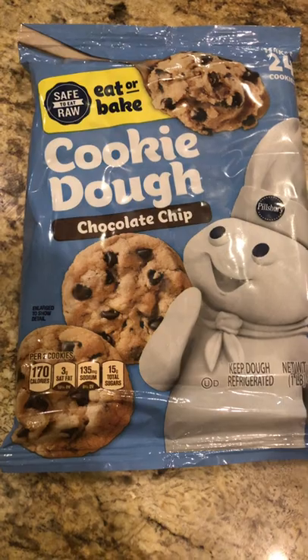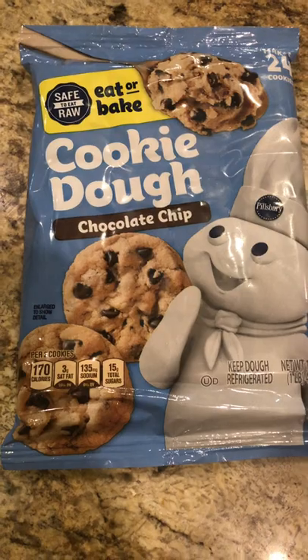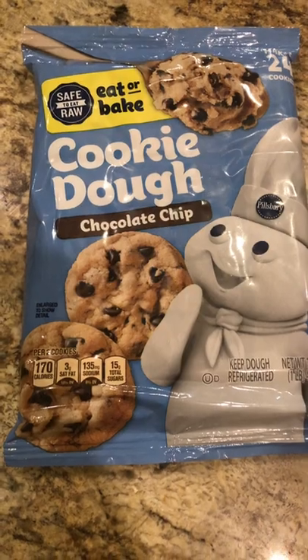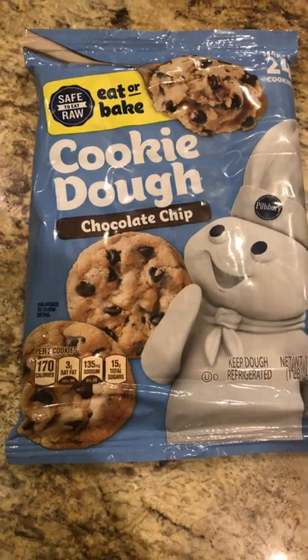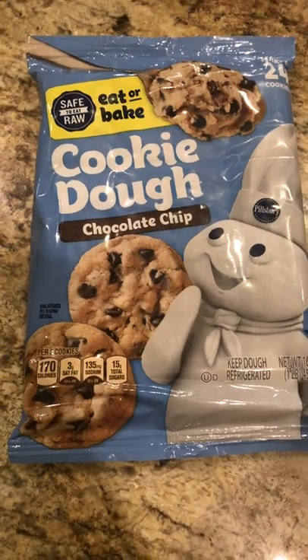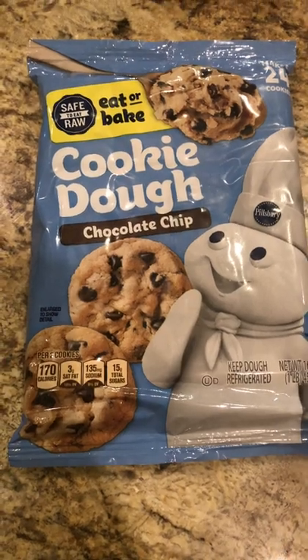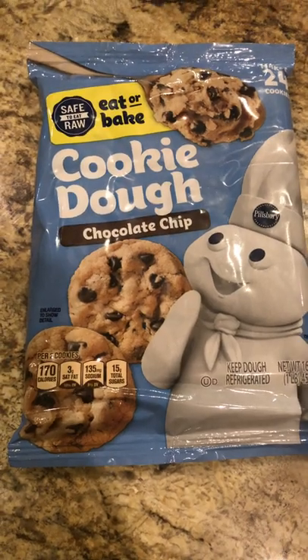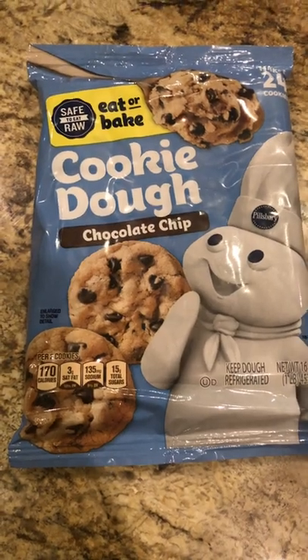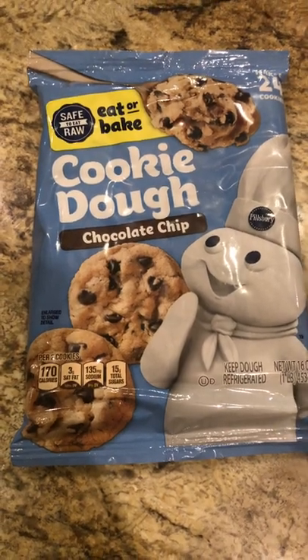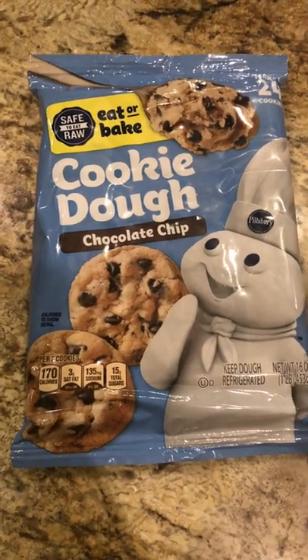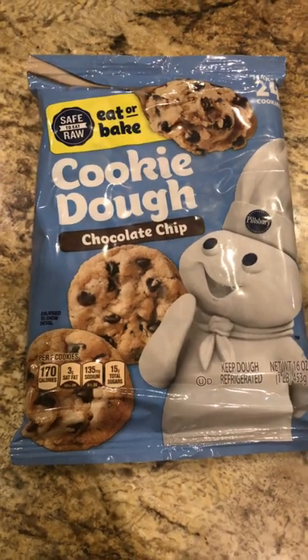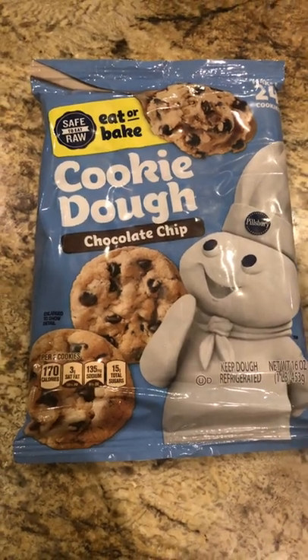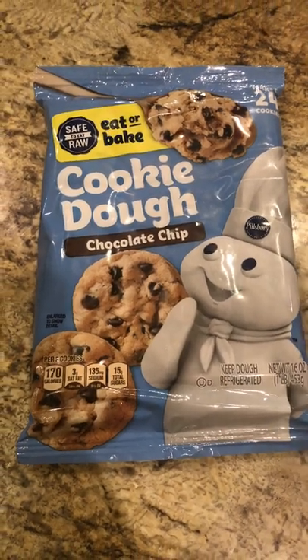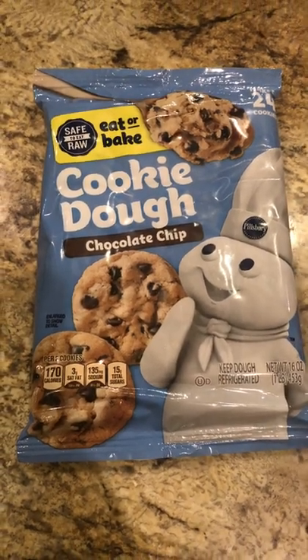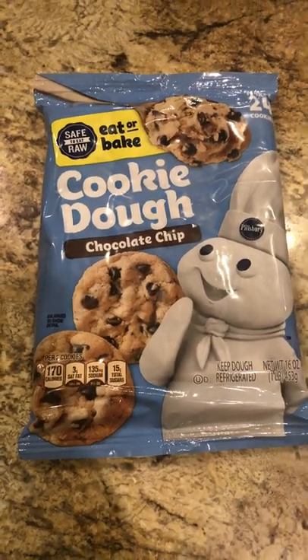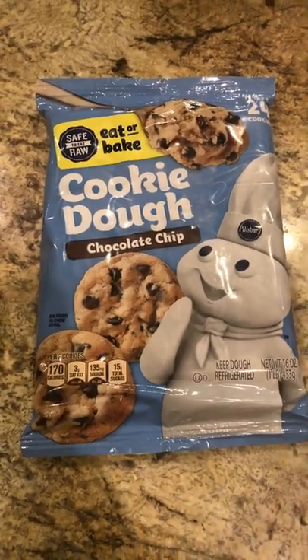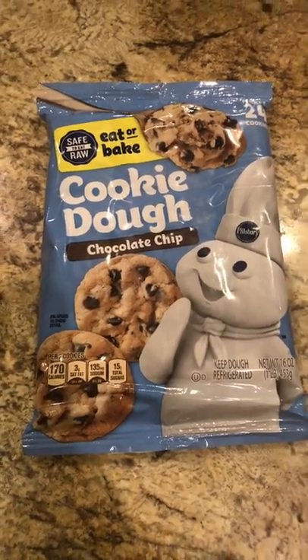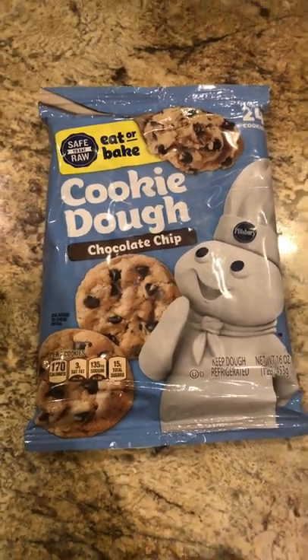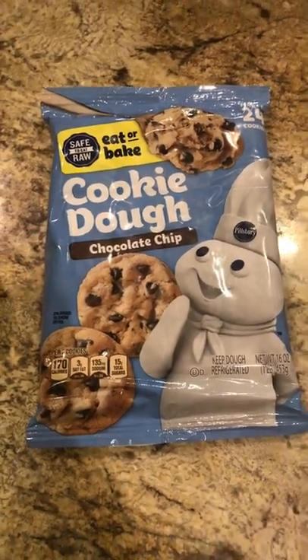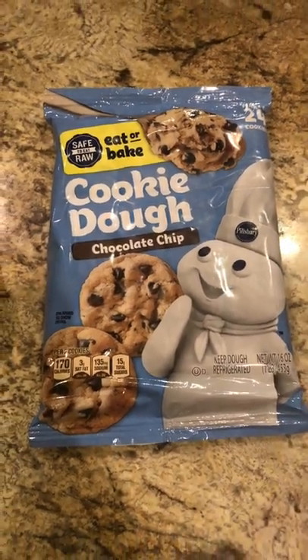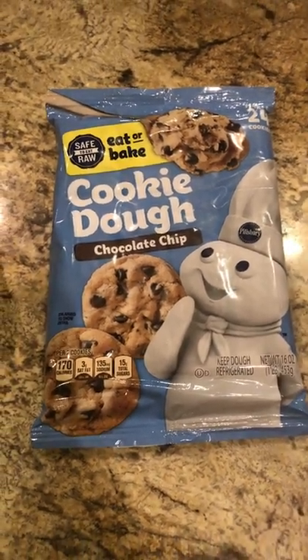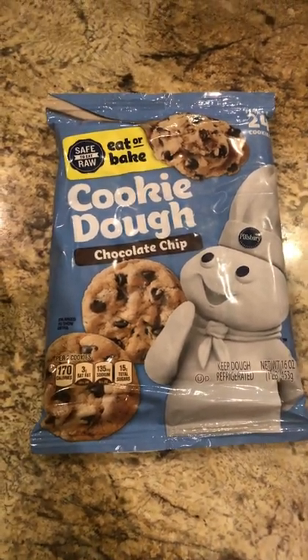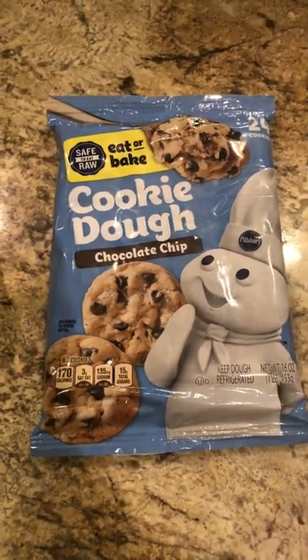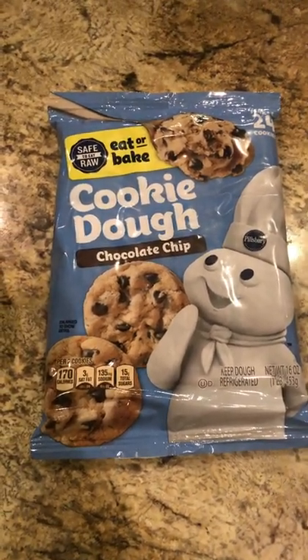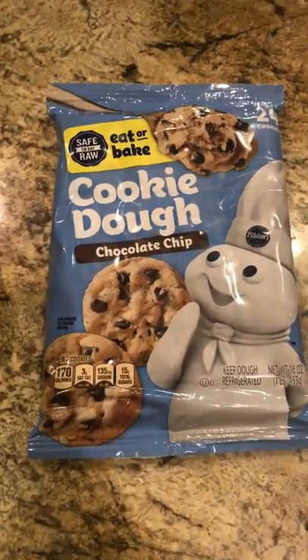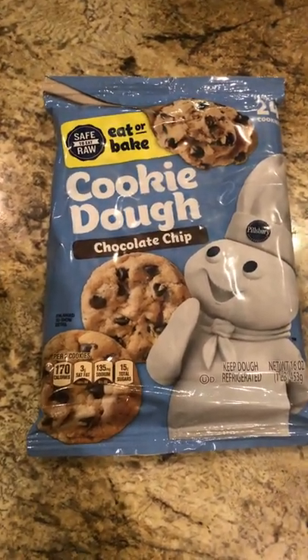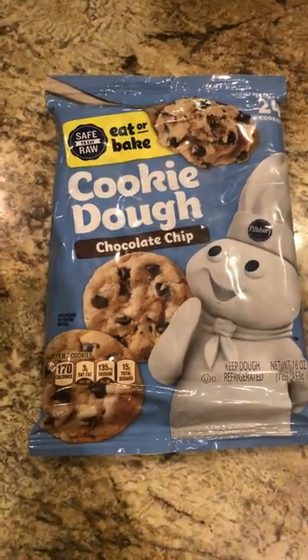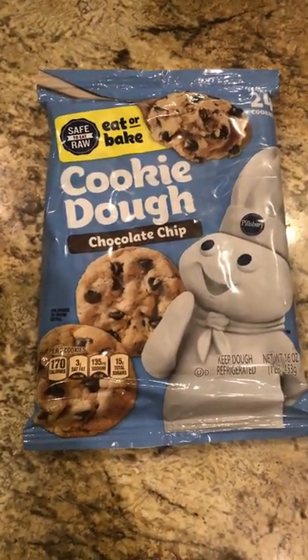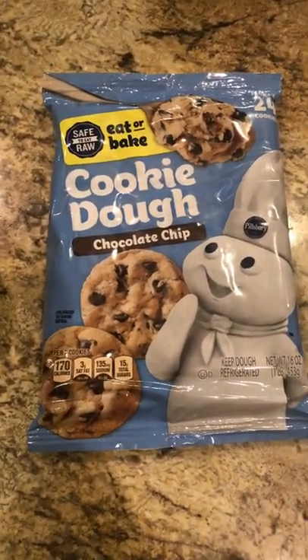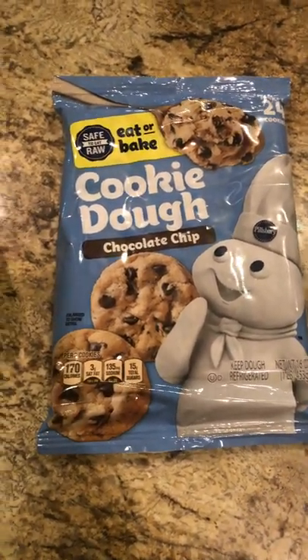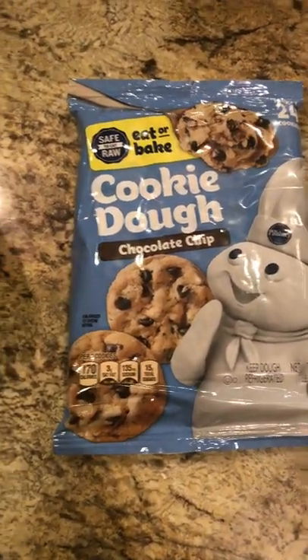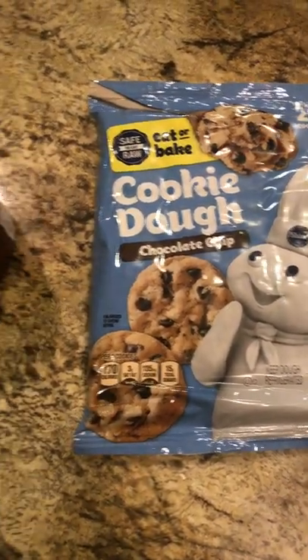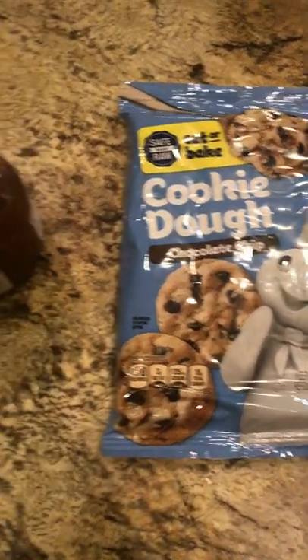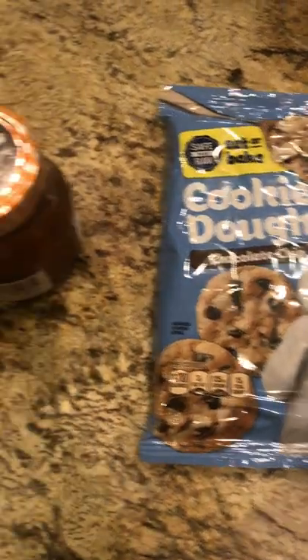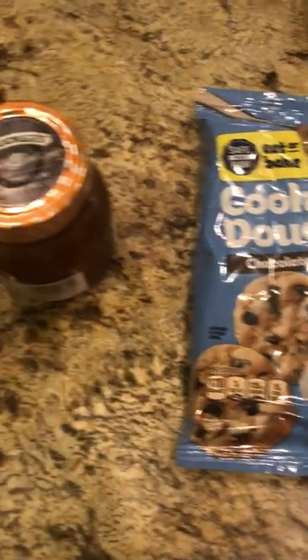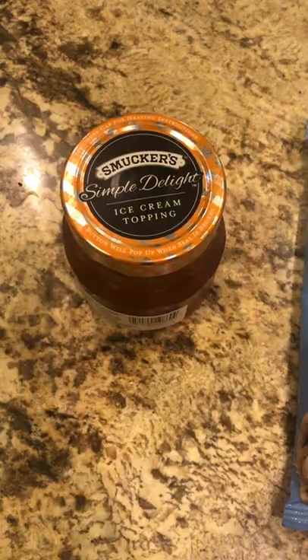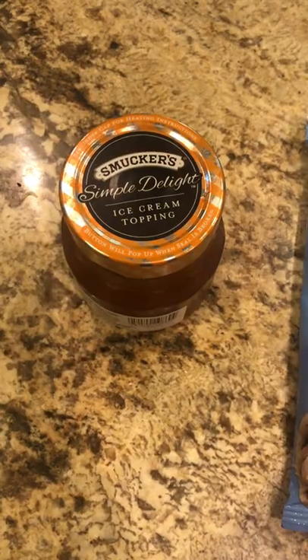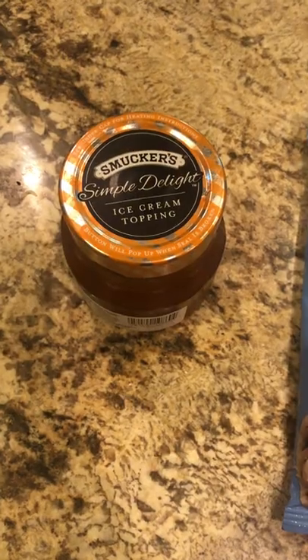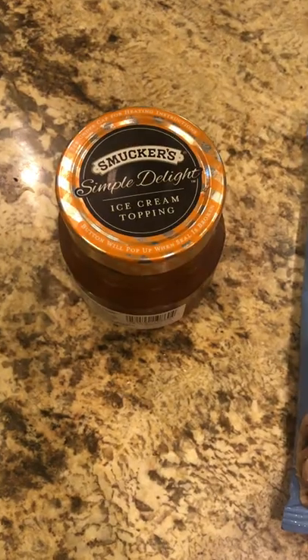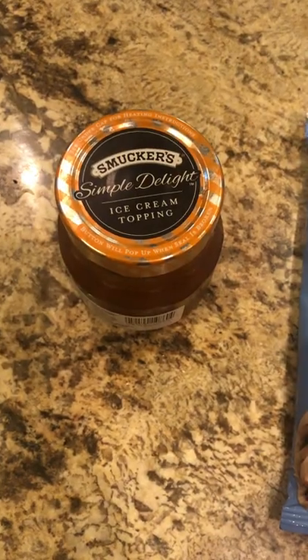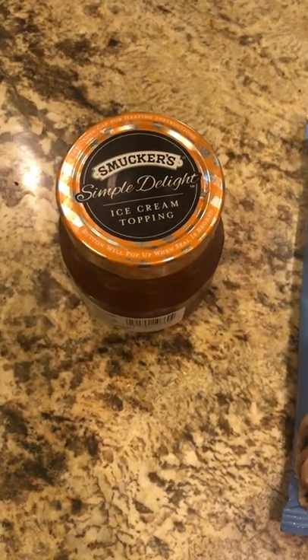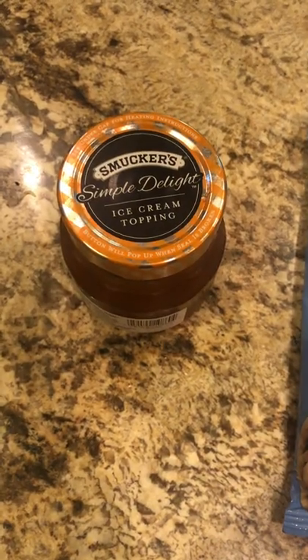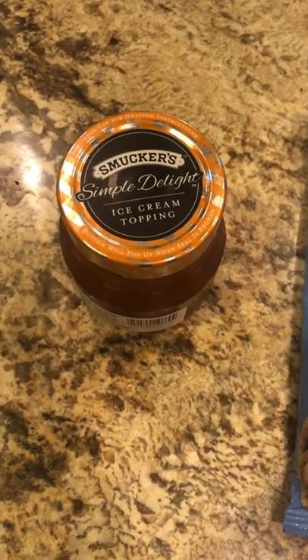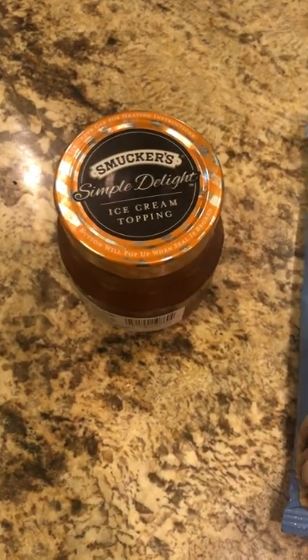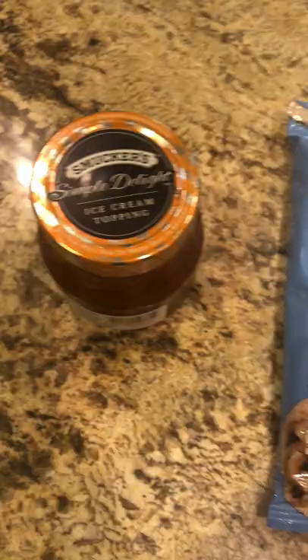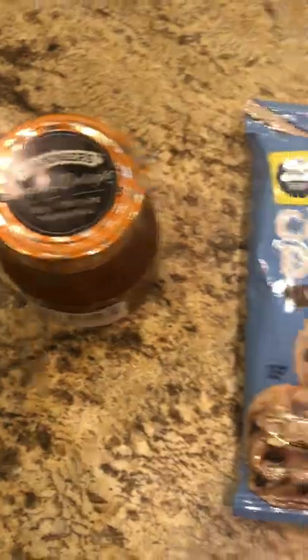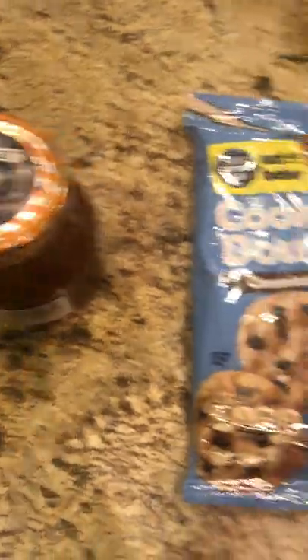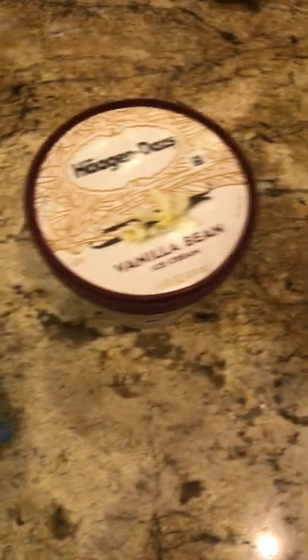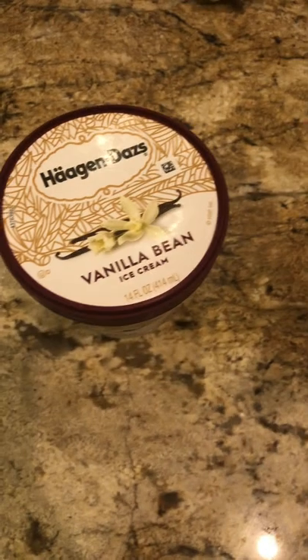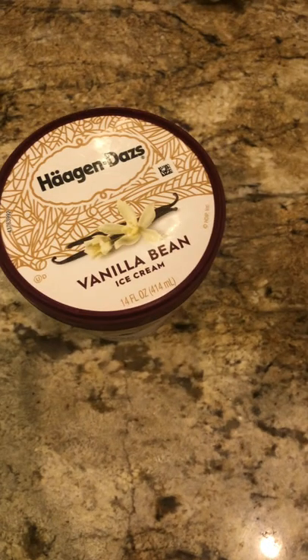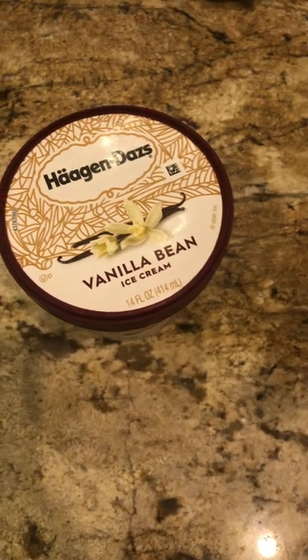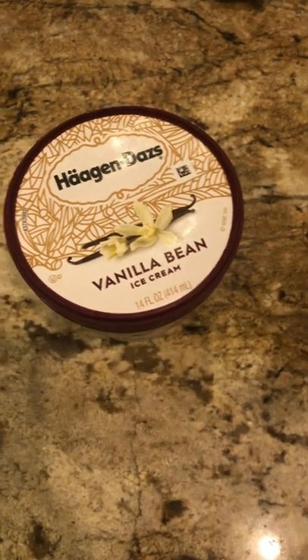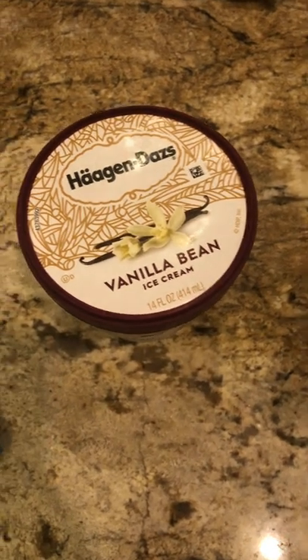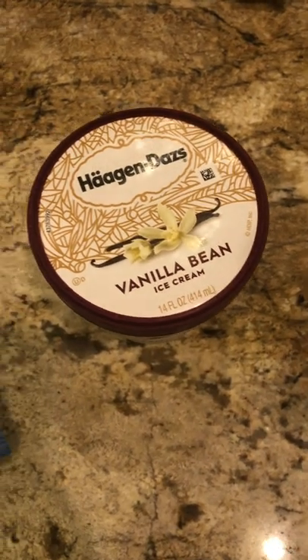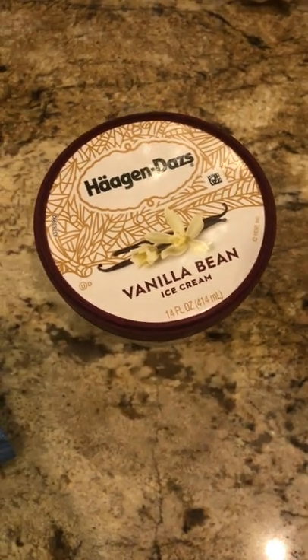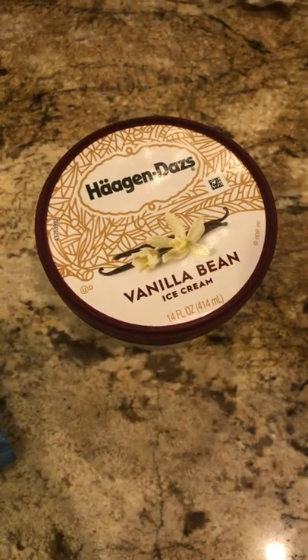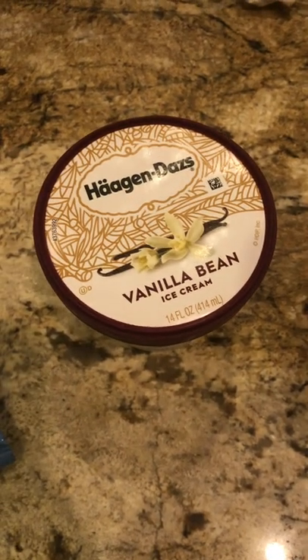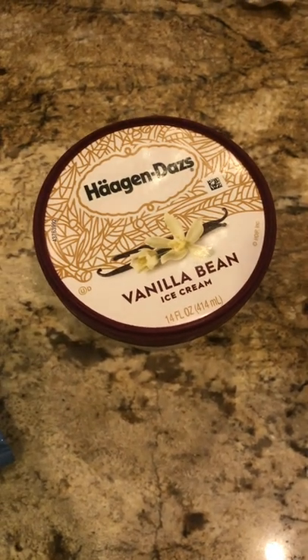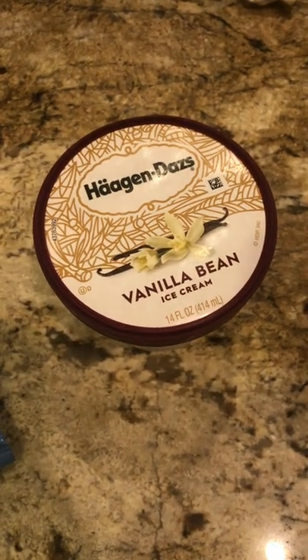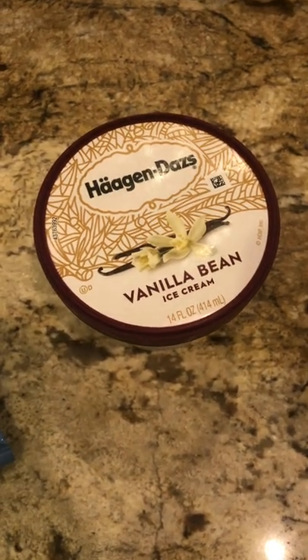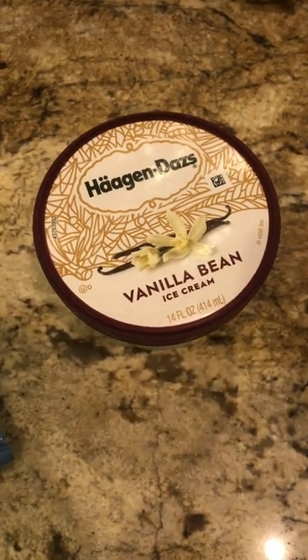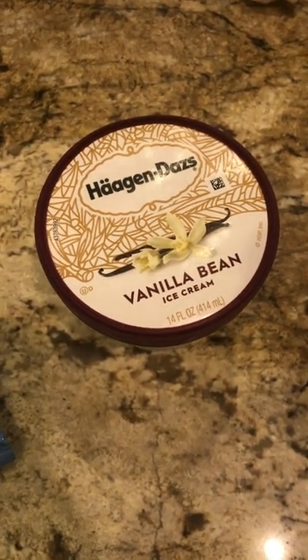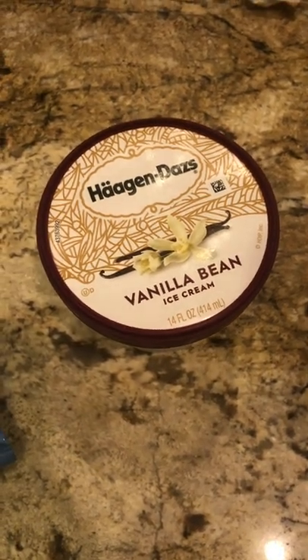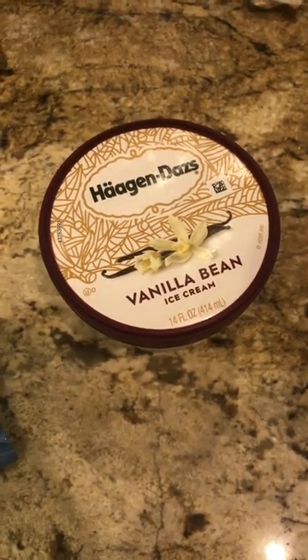We're going to make our very simple dessert. We're going to start with a sugar chip cookie, some salted caramel, and some vanilla bean ice cream.